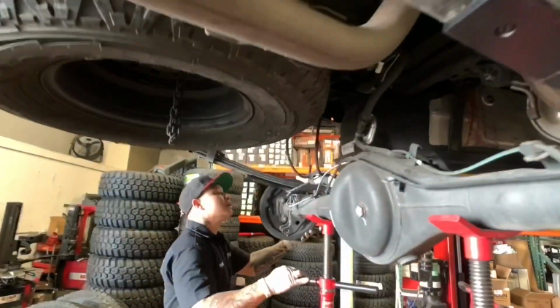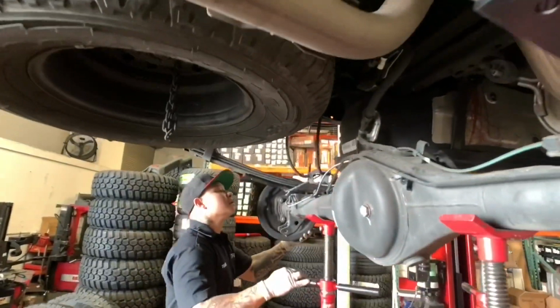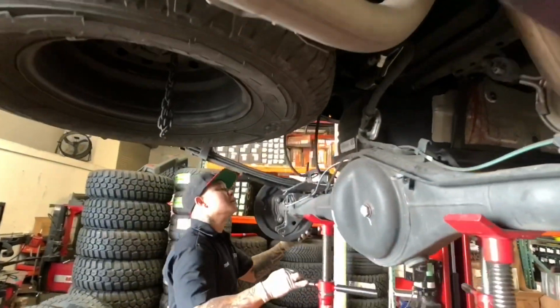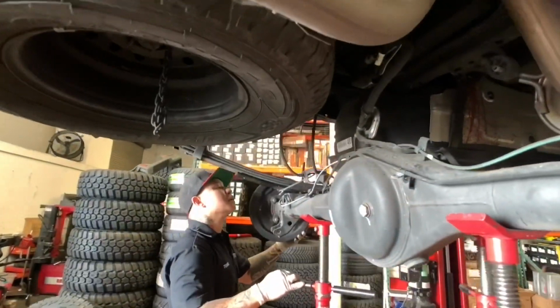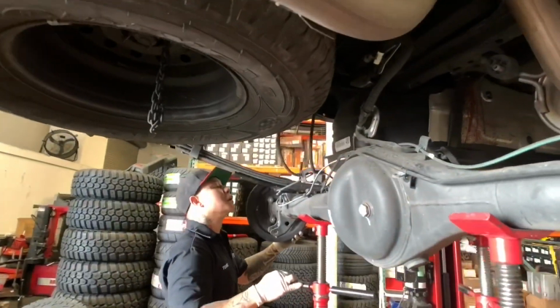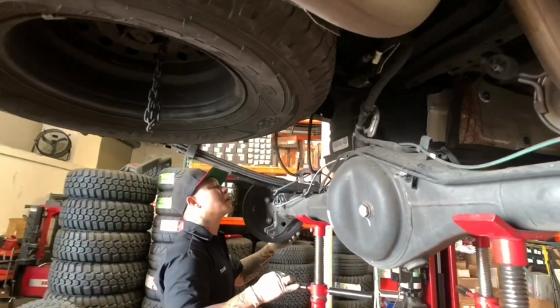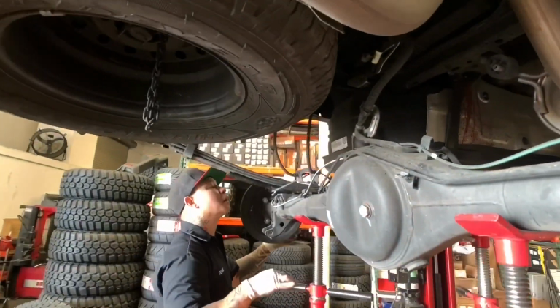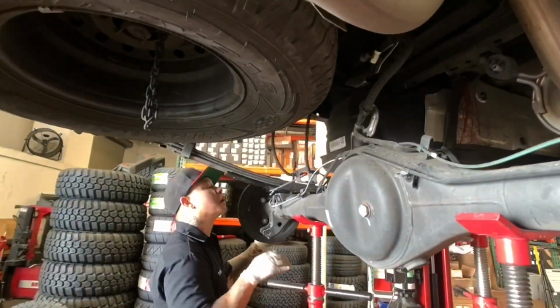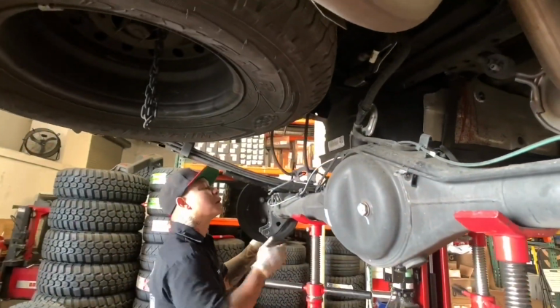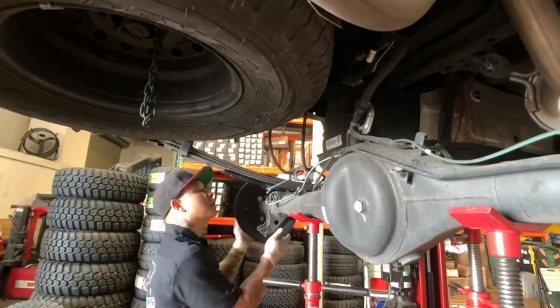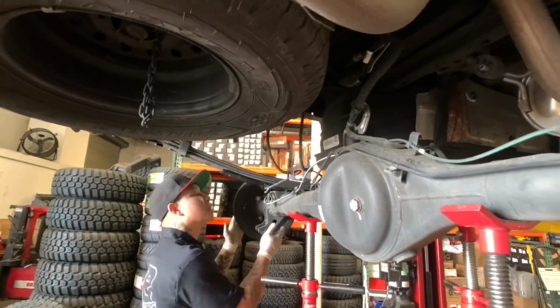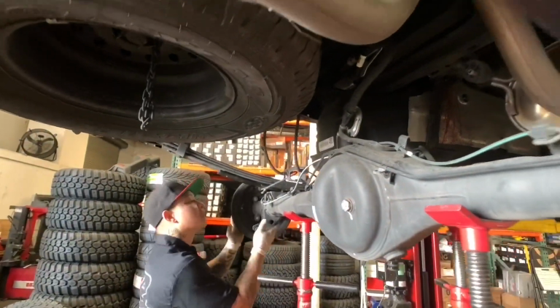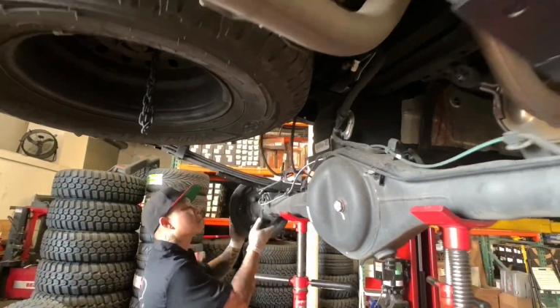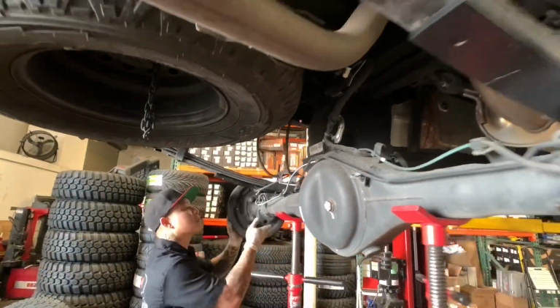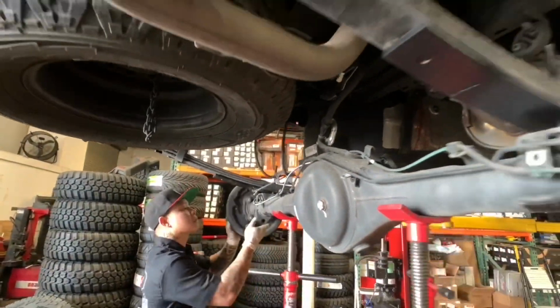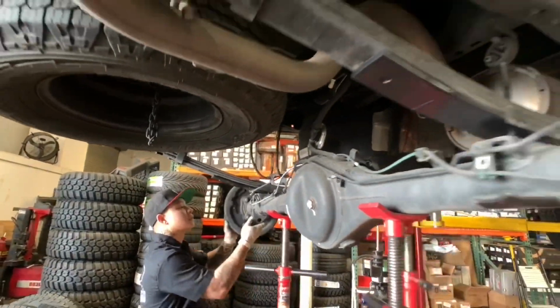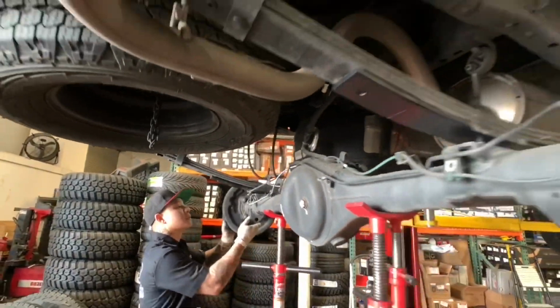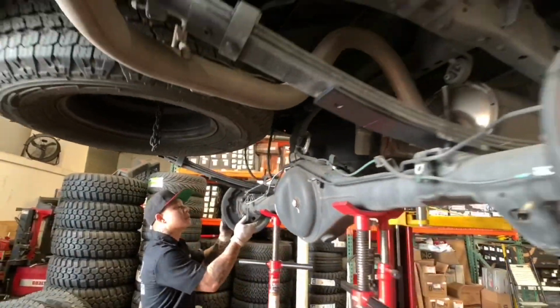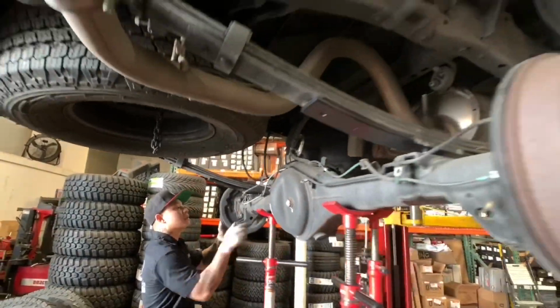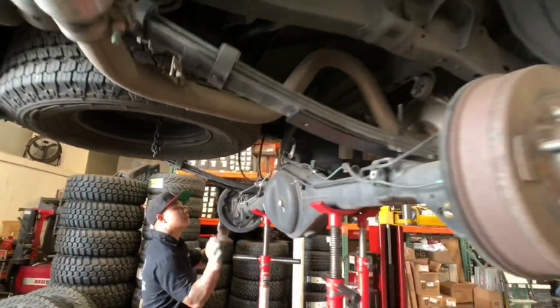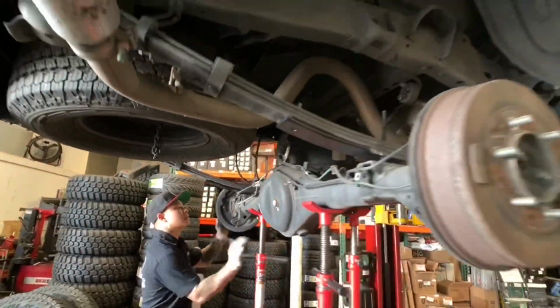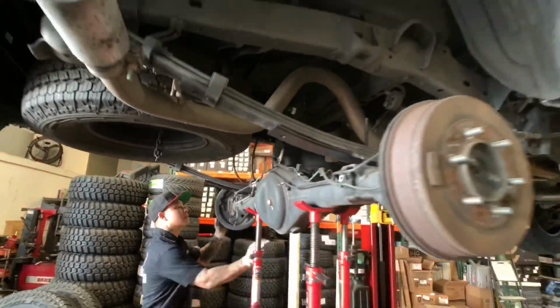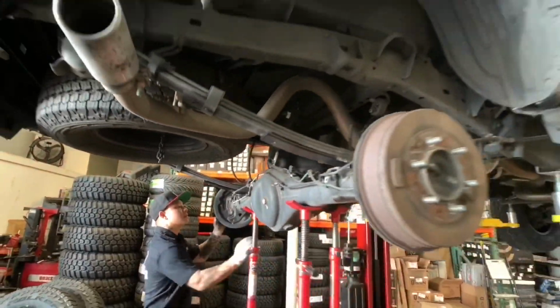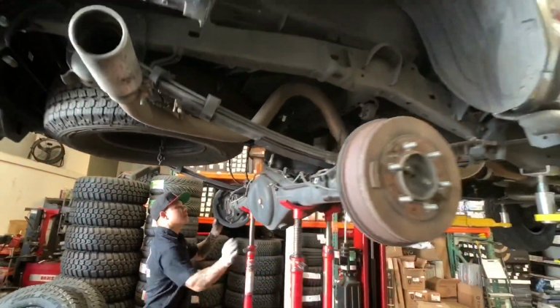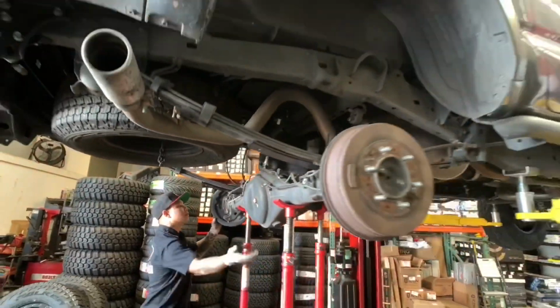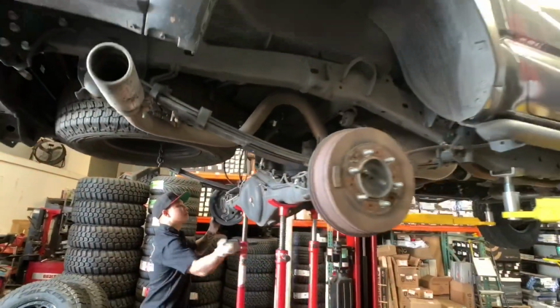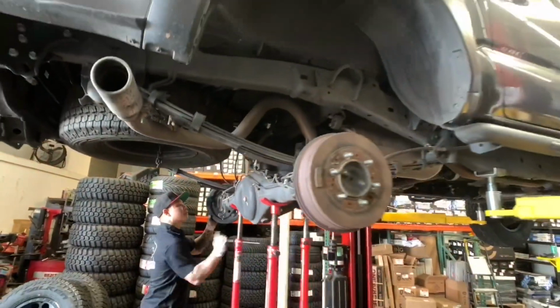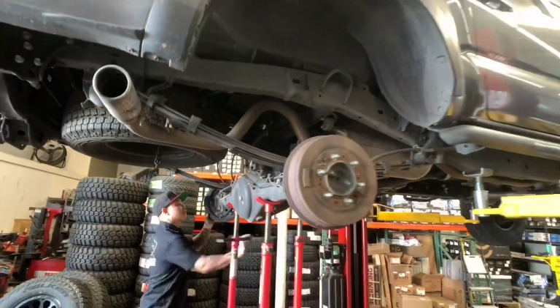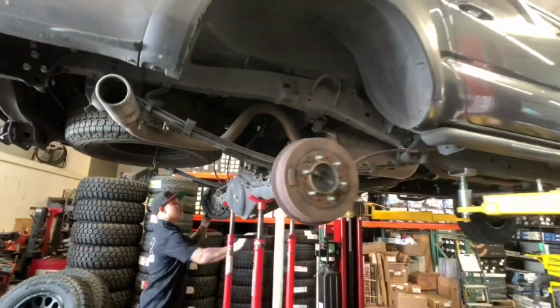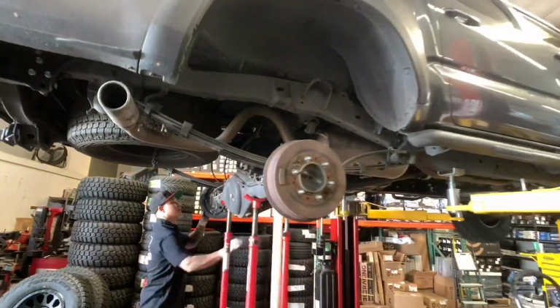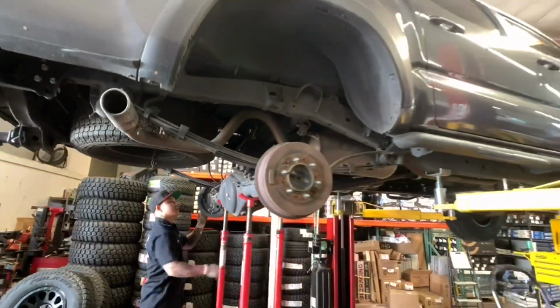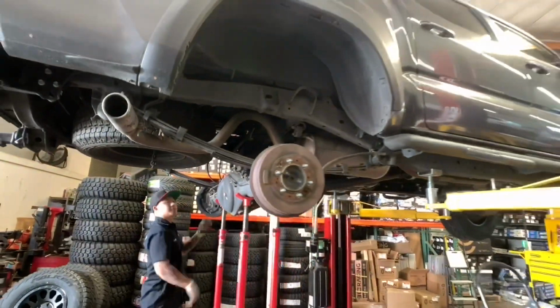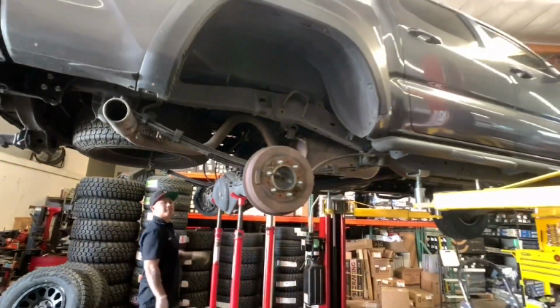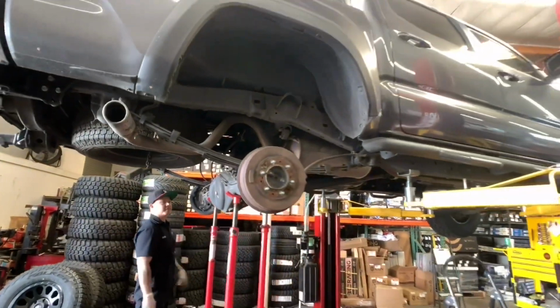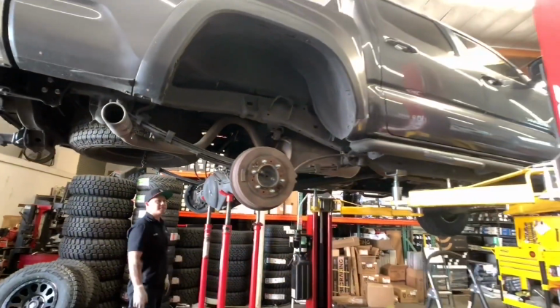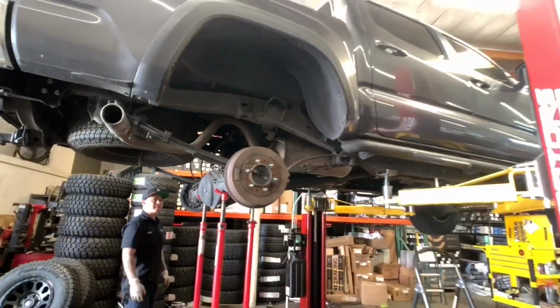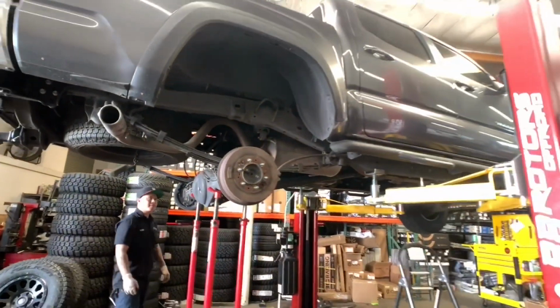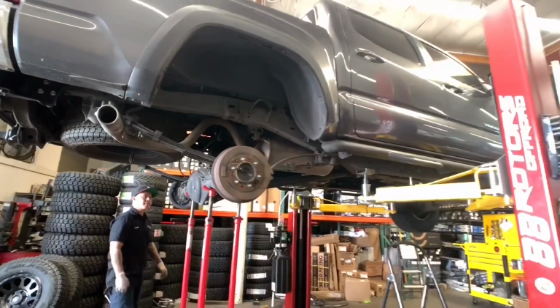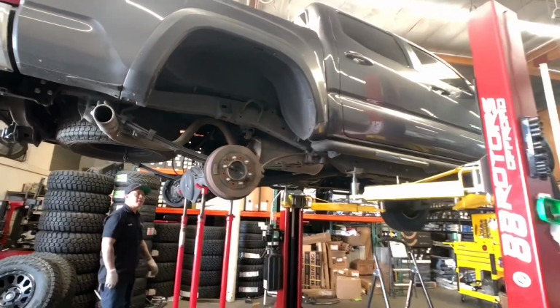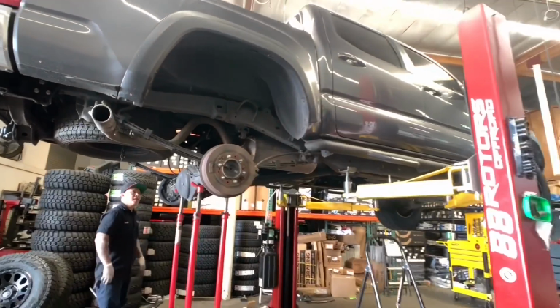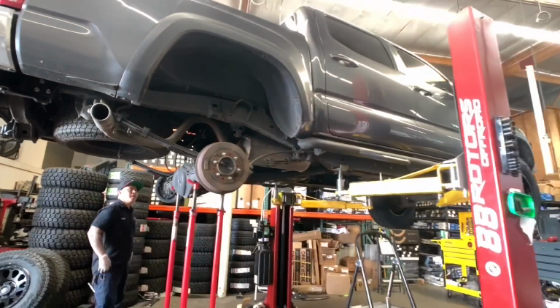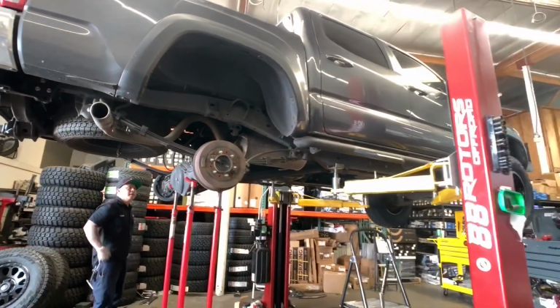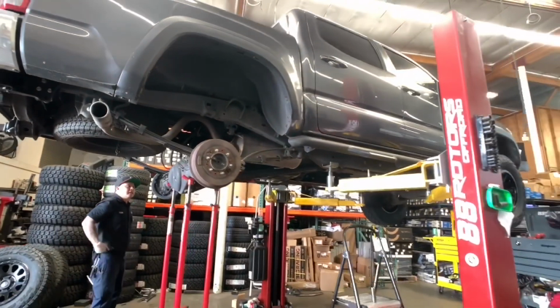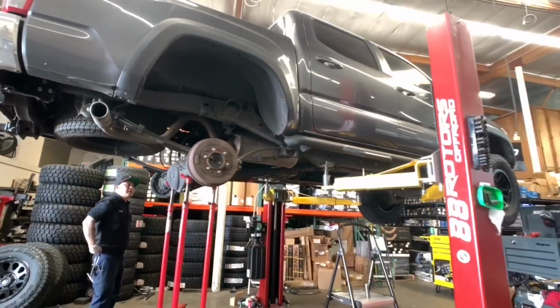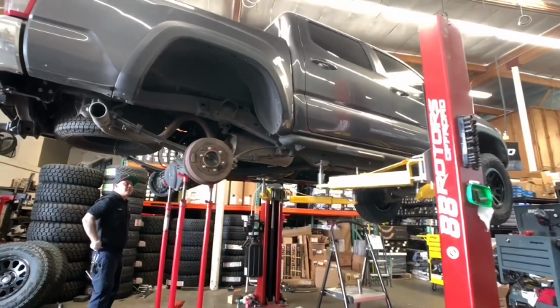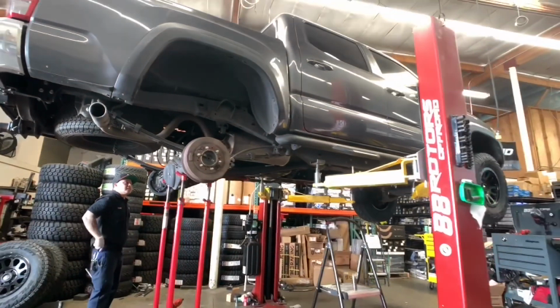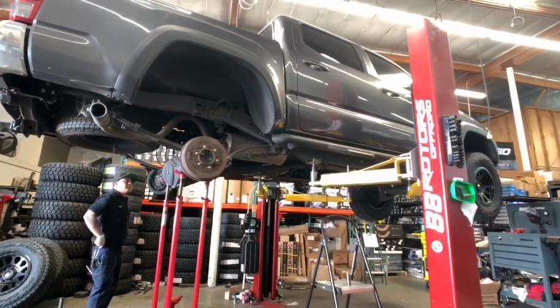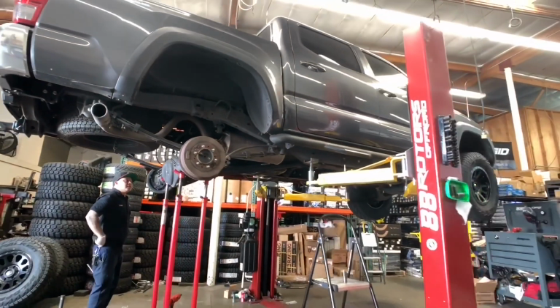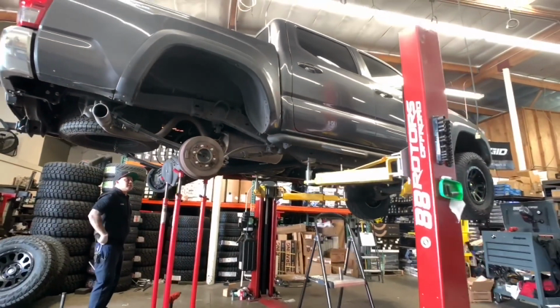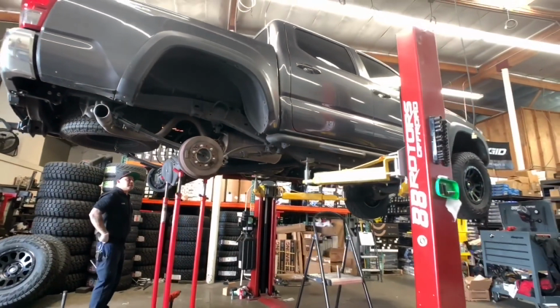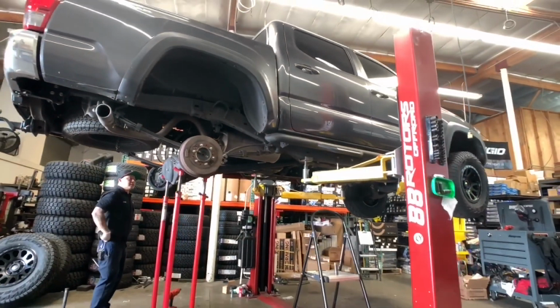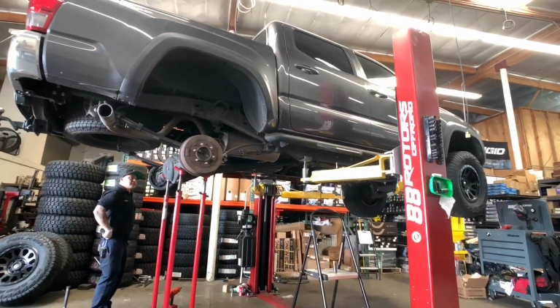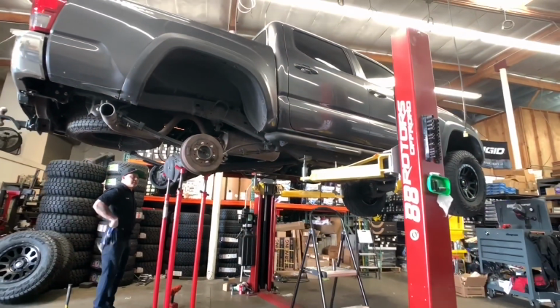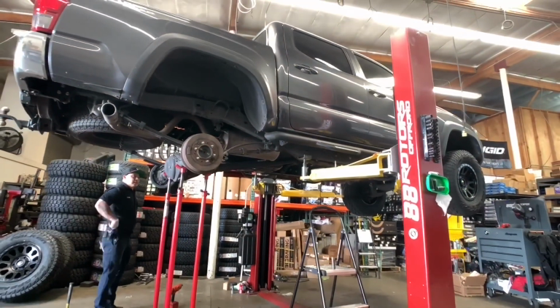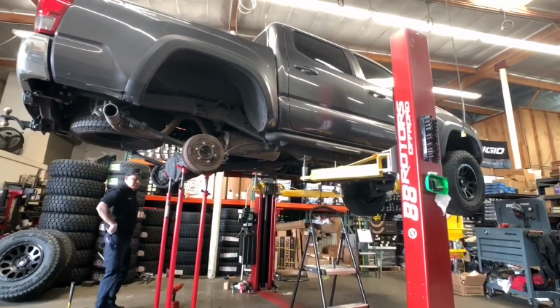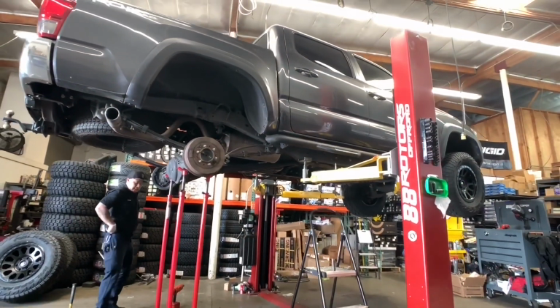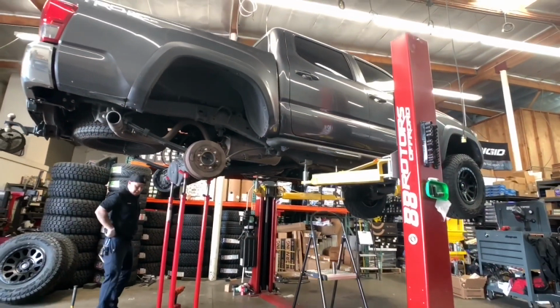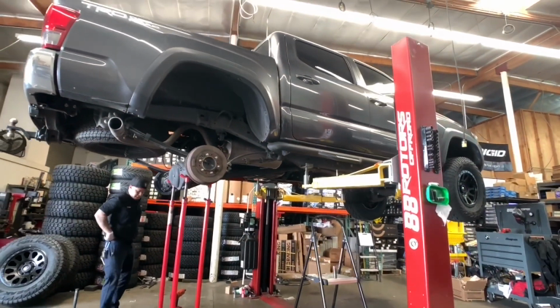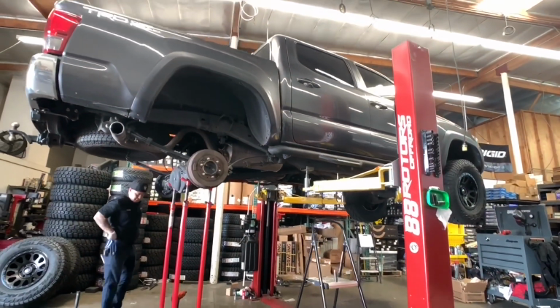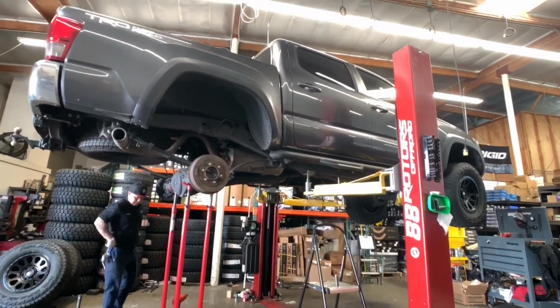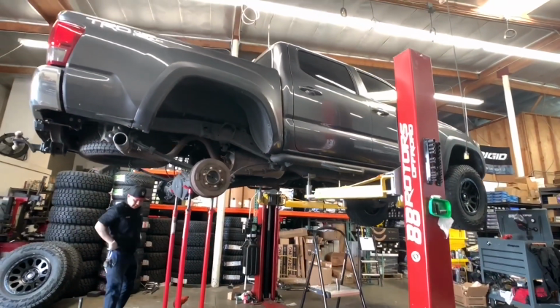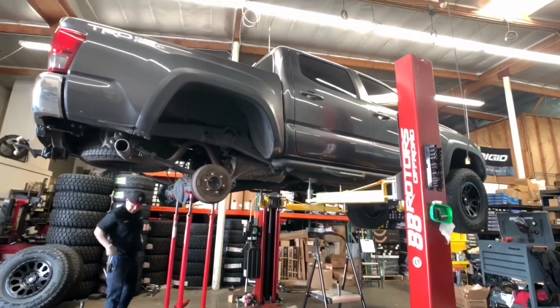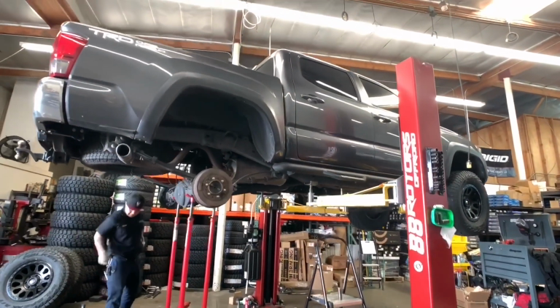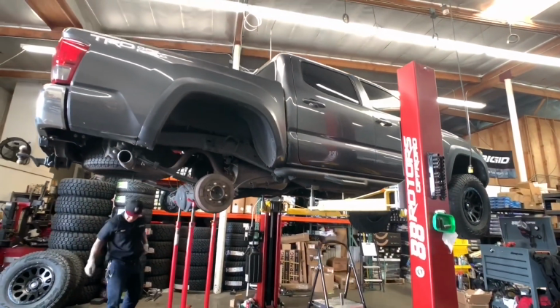This is one of the most cost-effective ways to do a suspension lift on your Tacoma. If you're interested in getting this work done, reach out to us anytime.